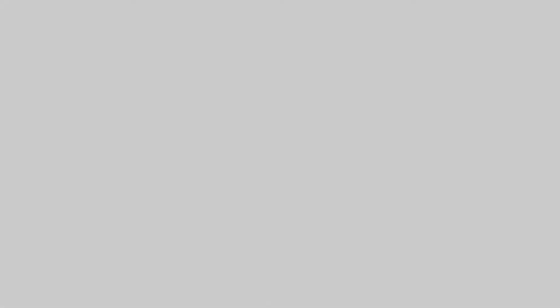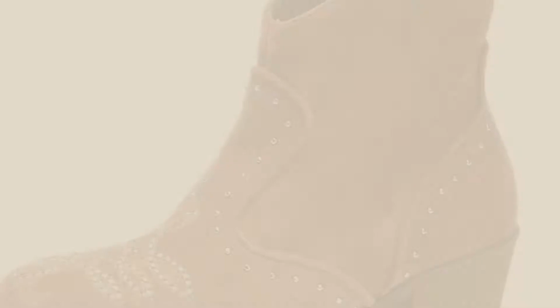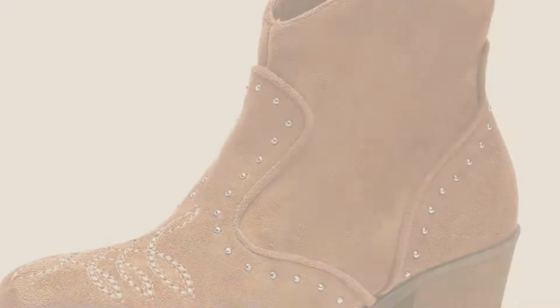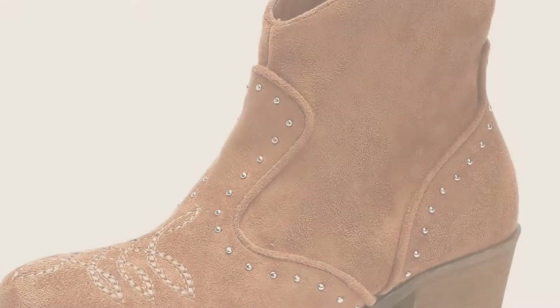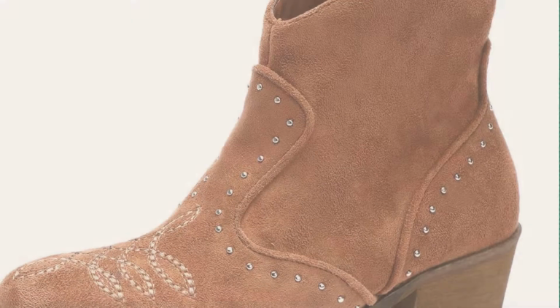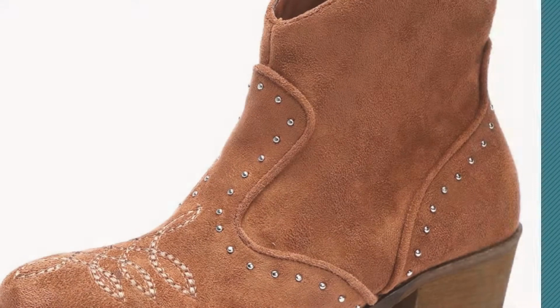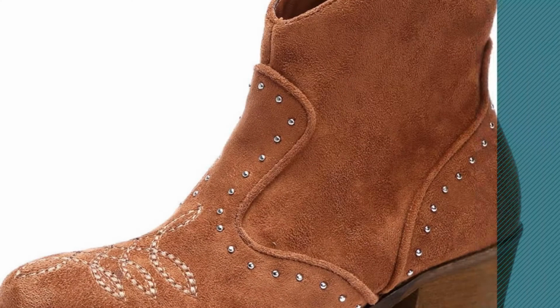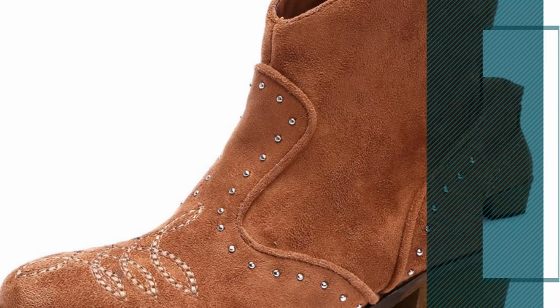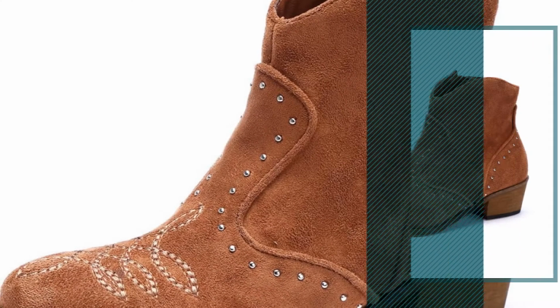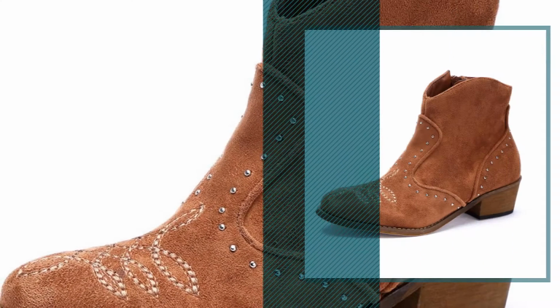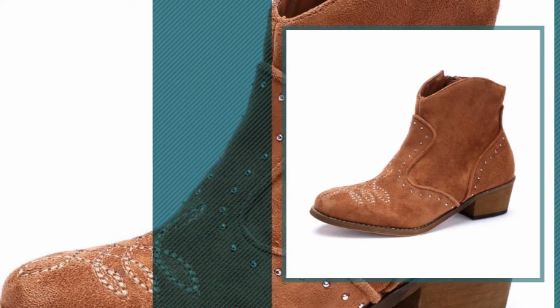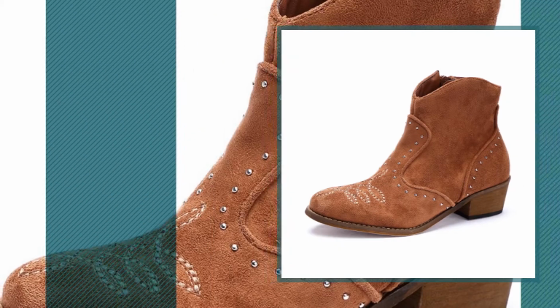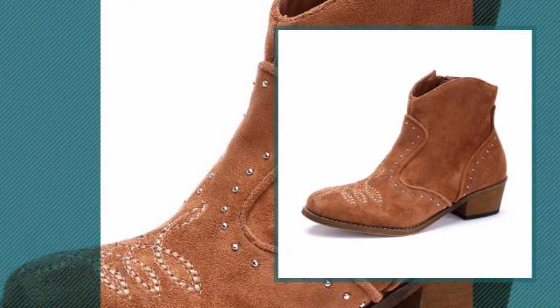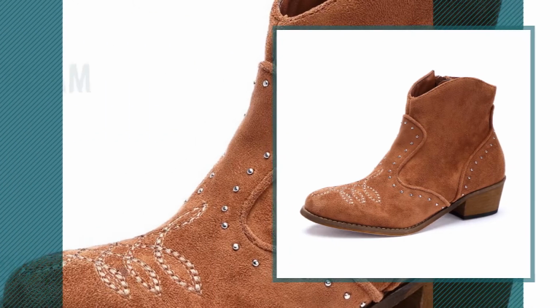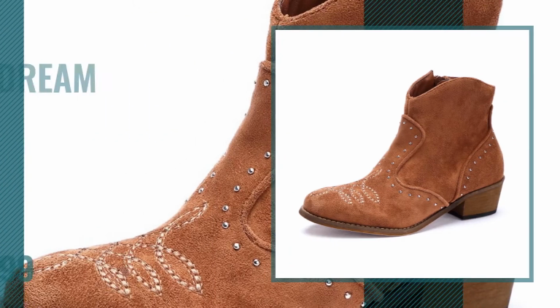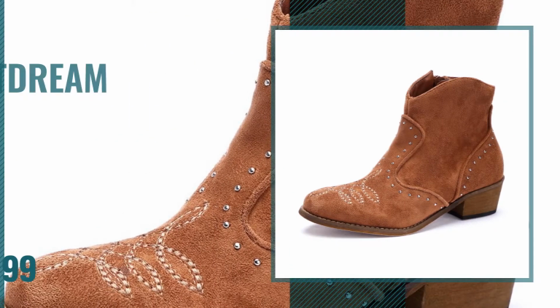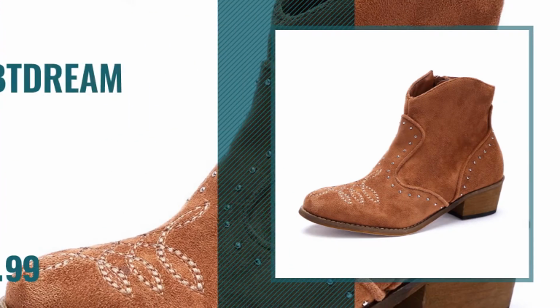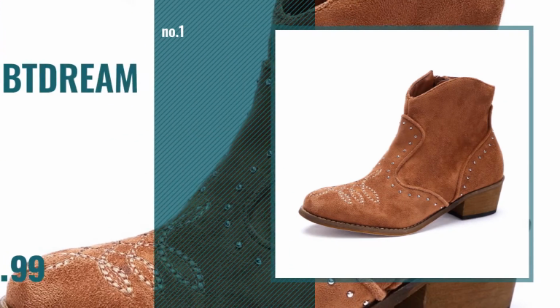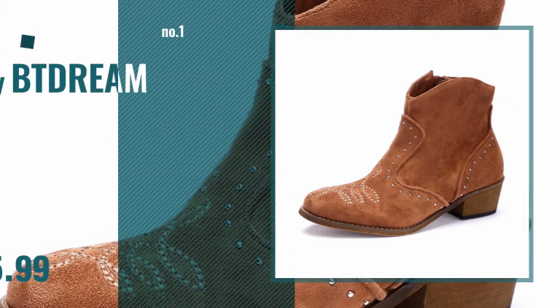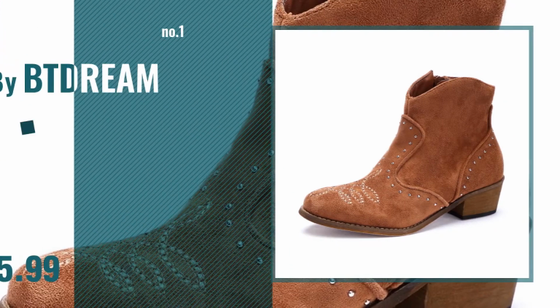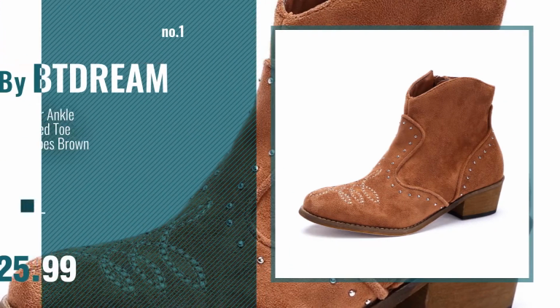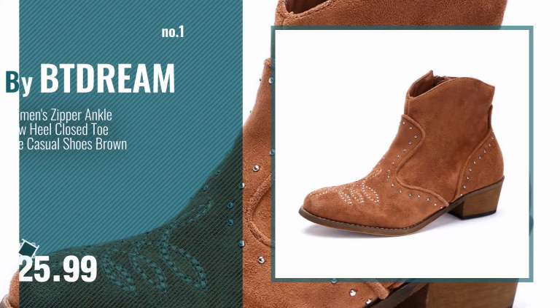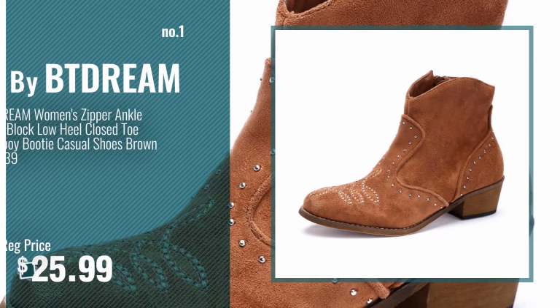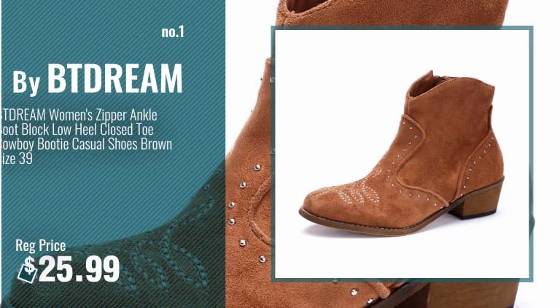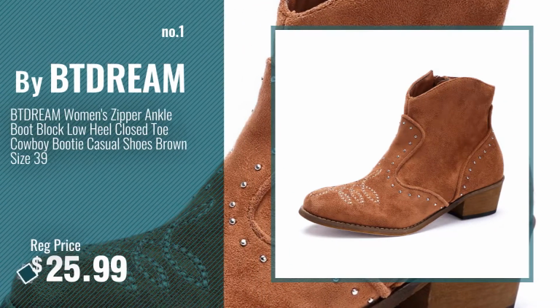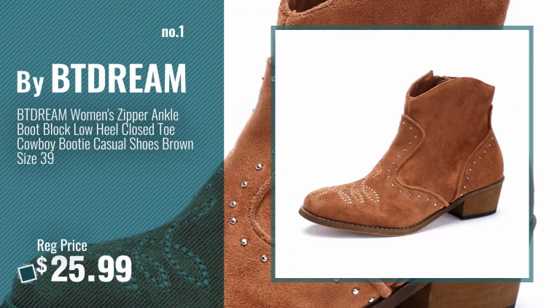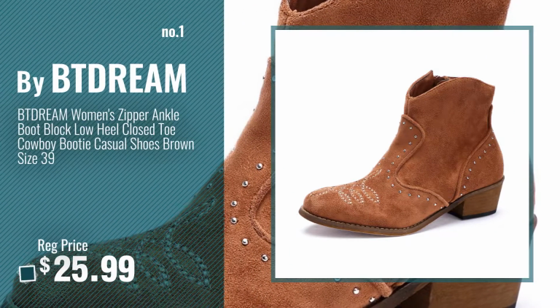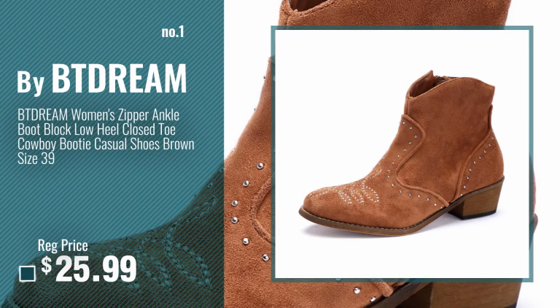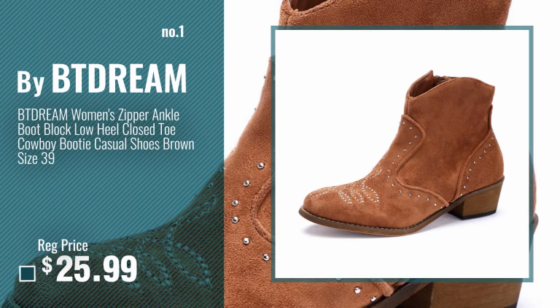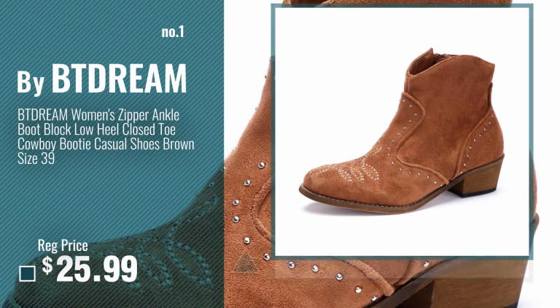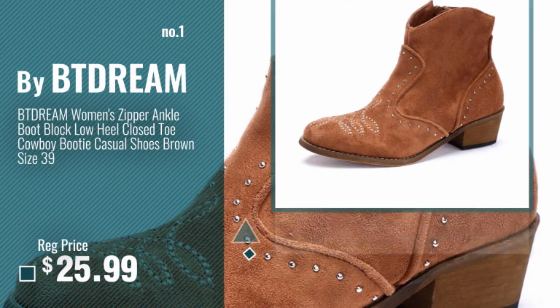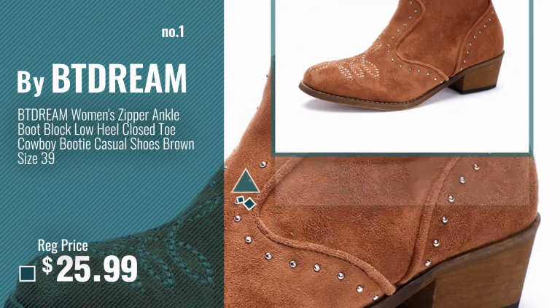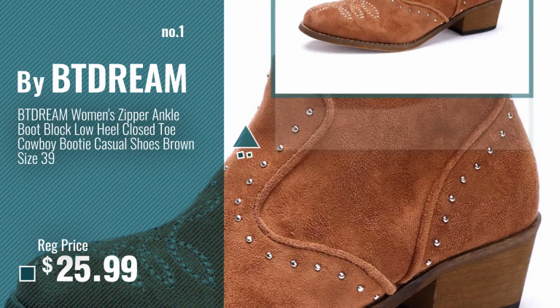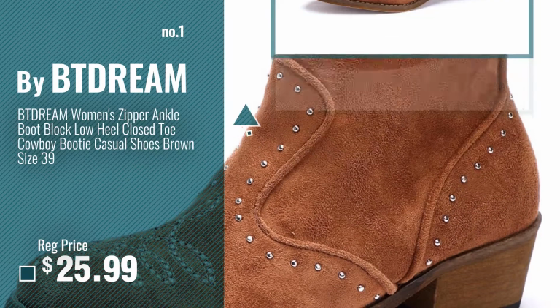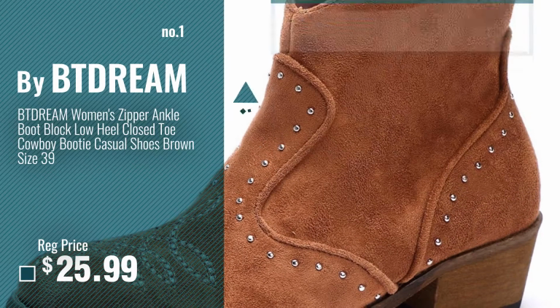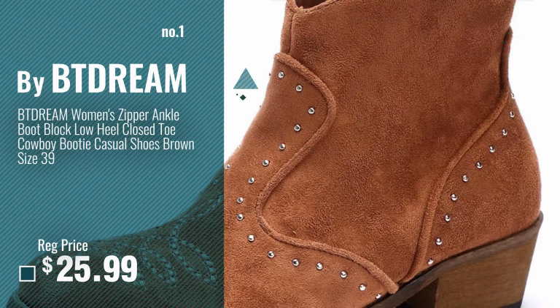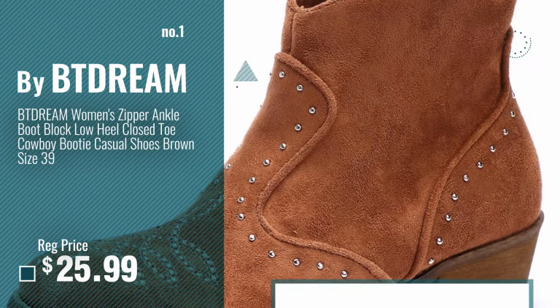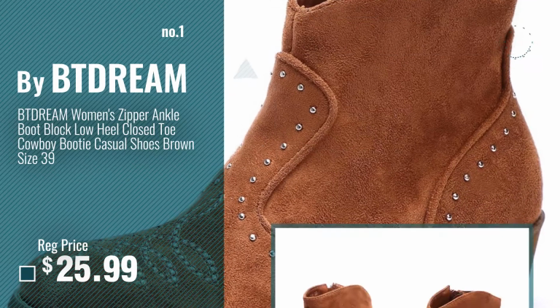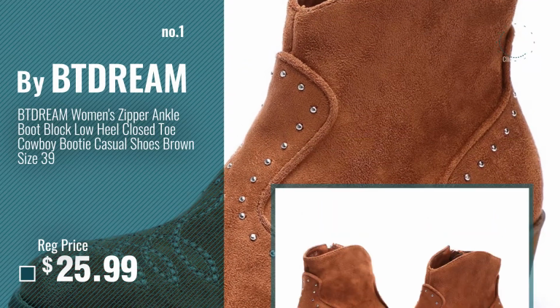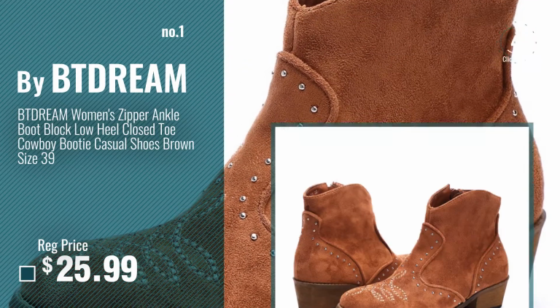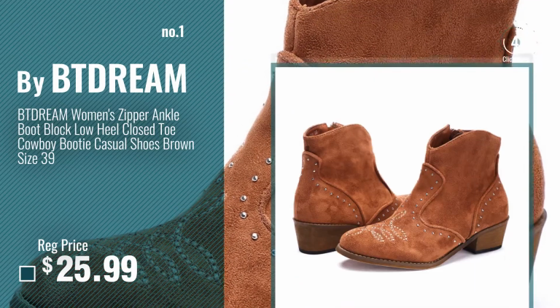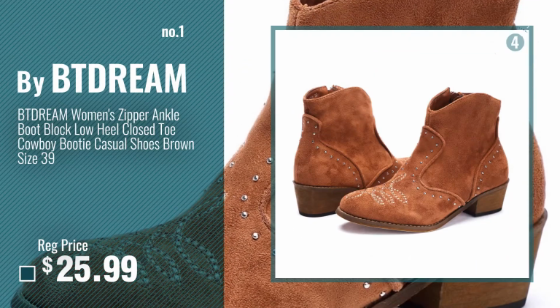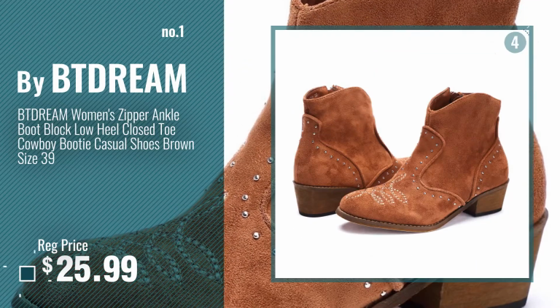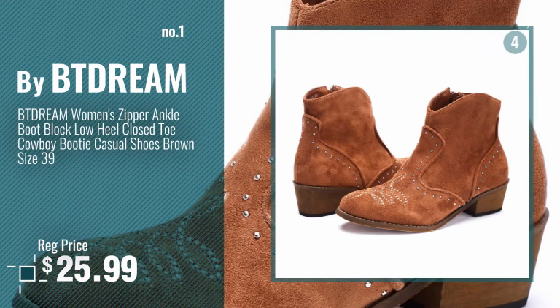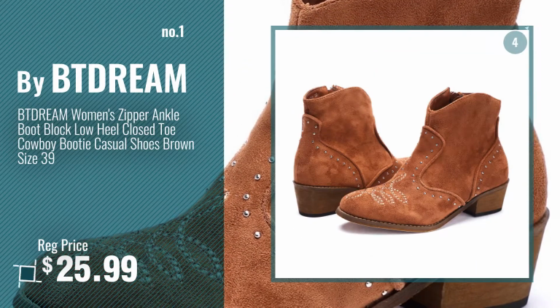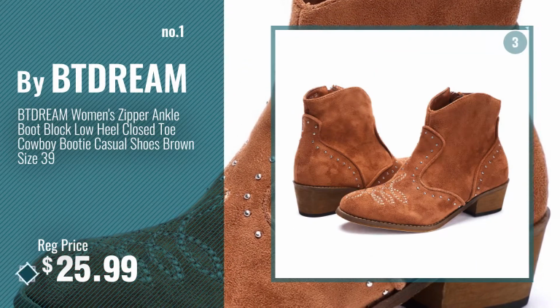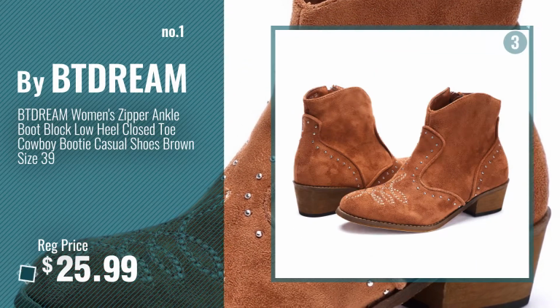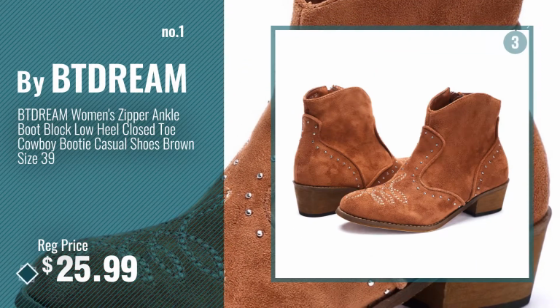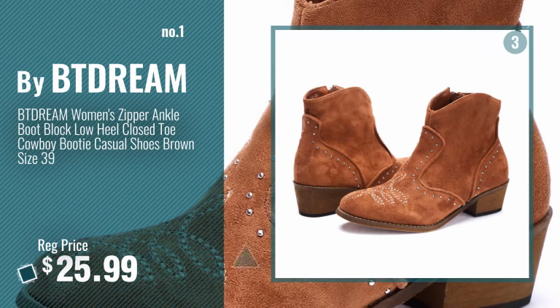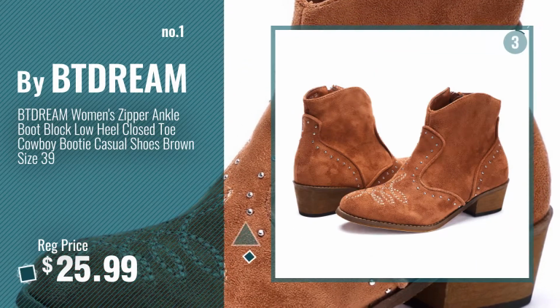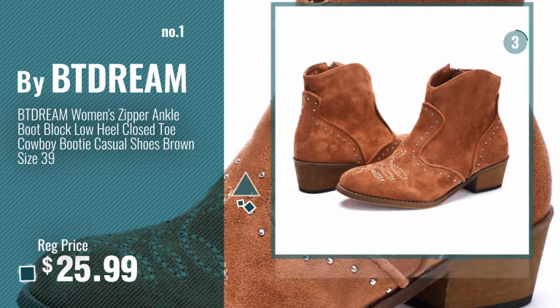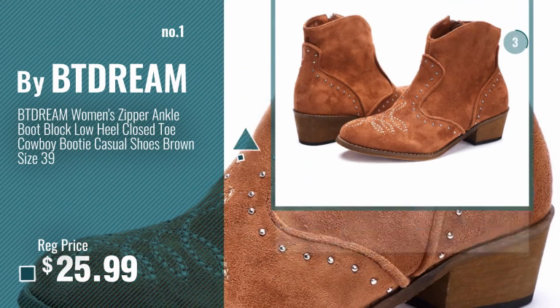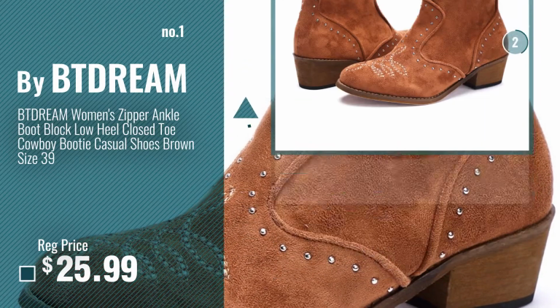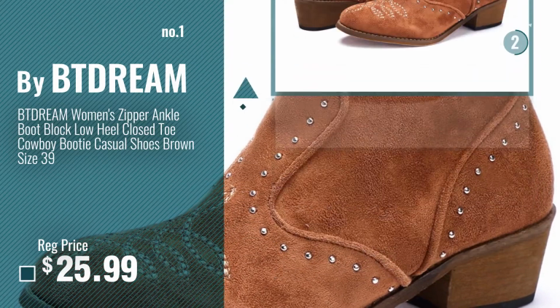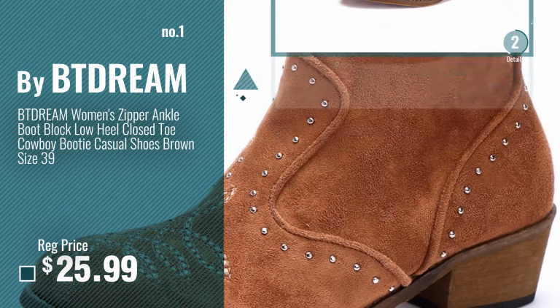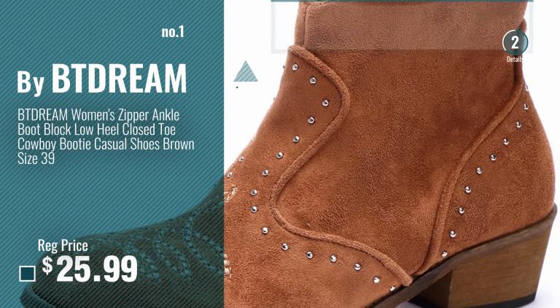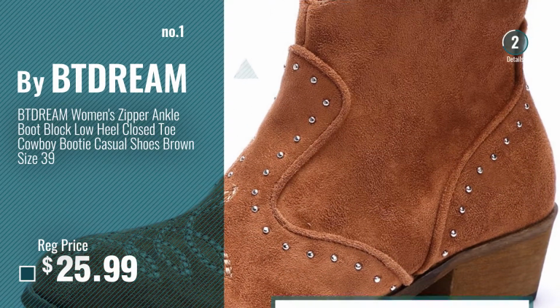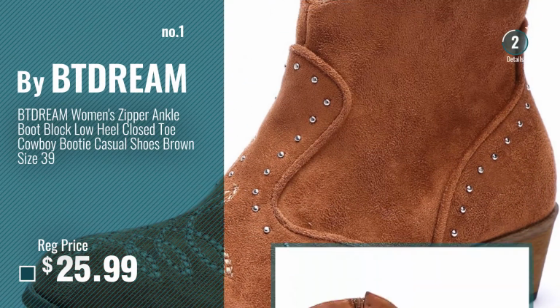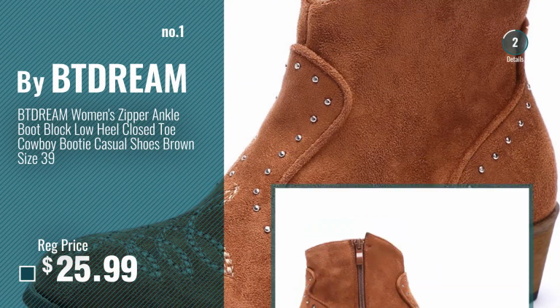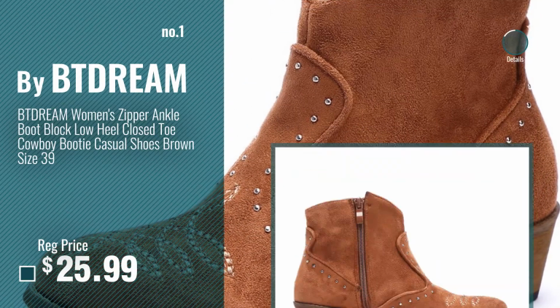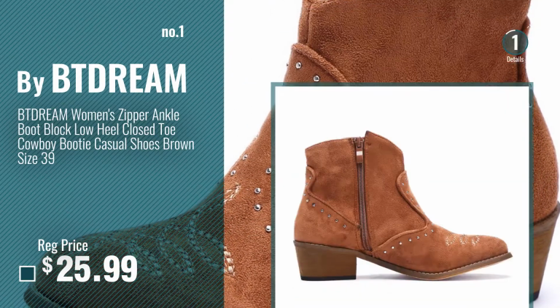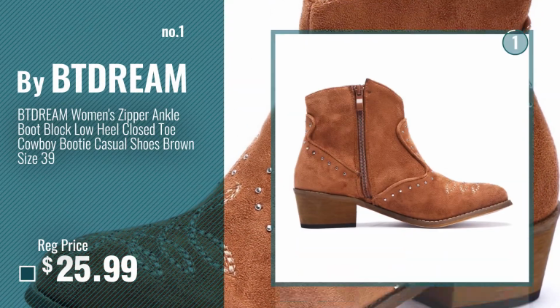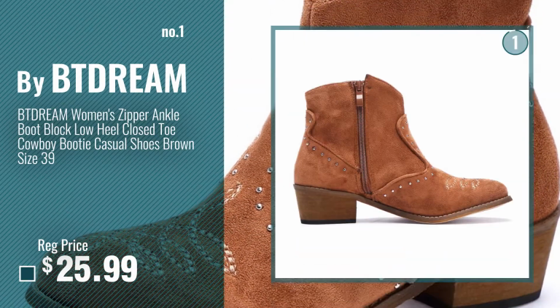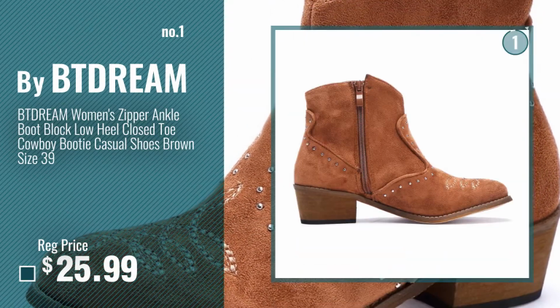Number 1, Most Popular, by BtDream. Watch this video, choose your favorite.